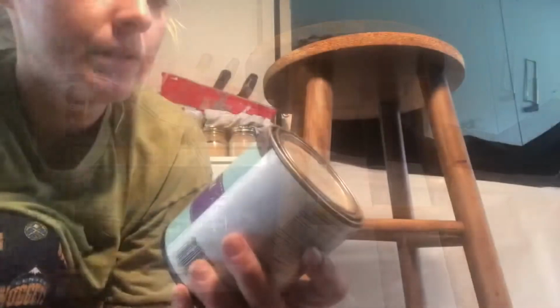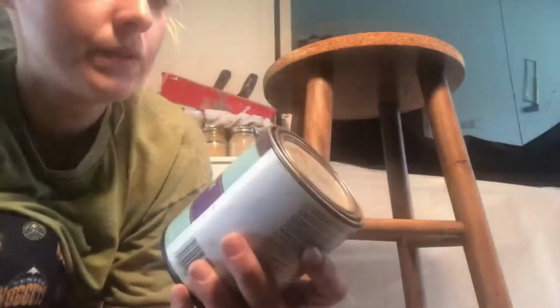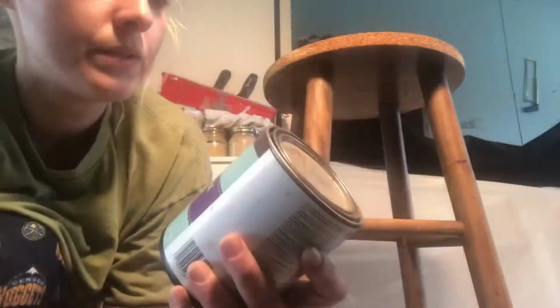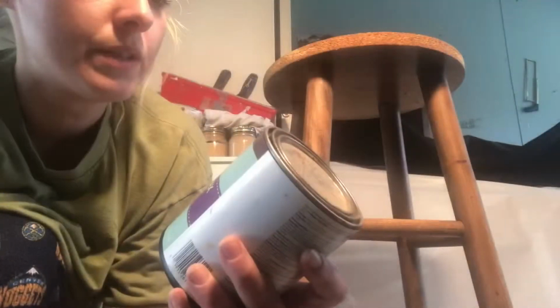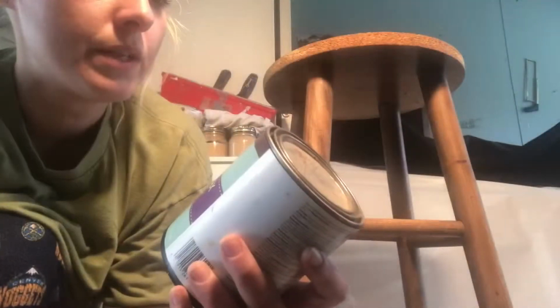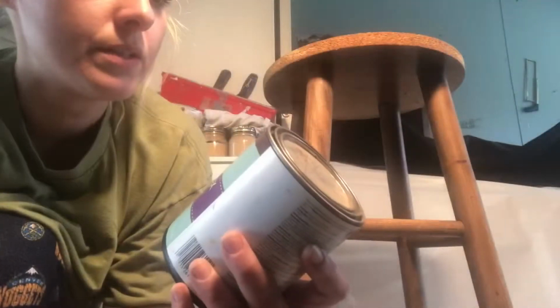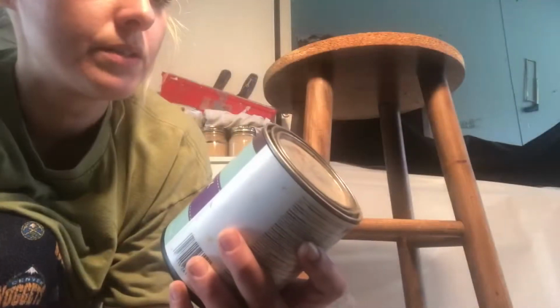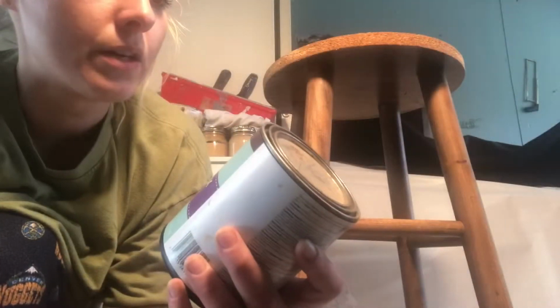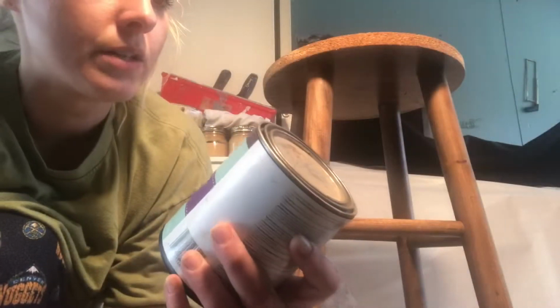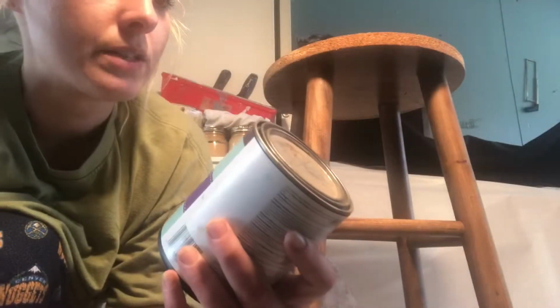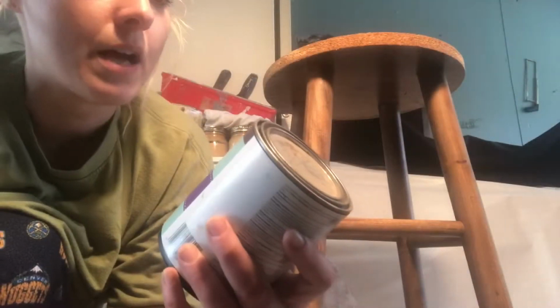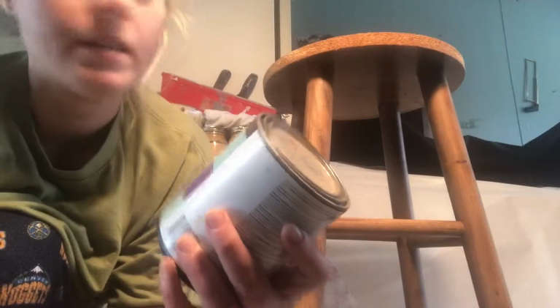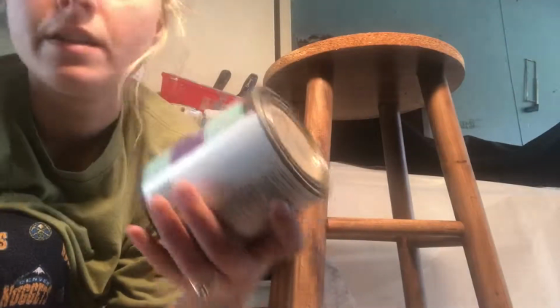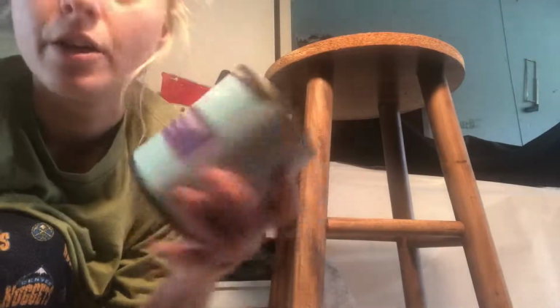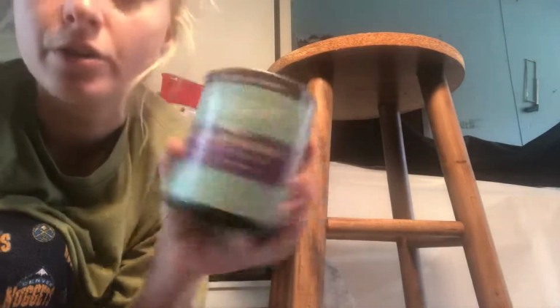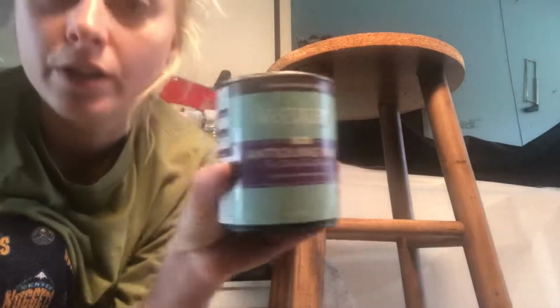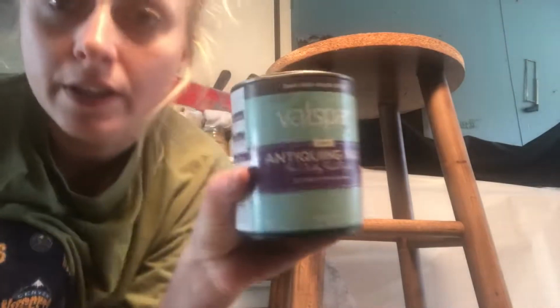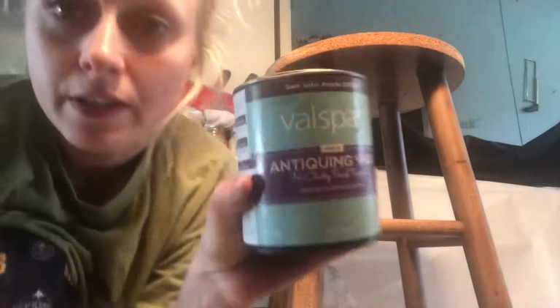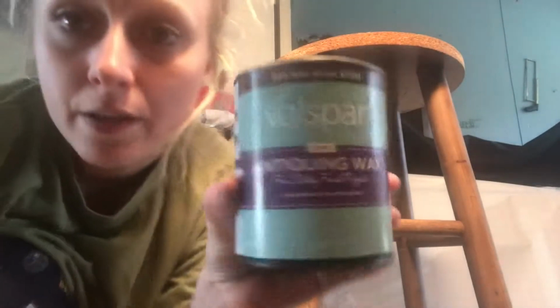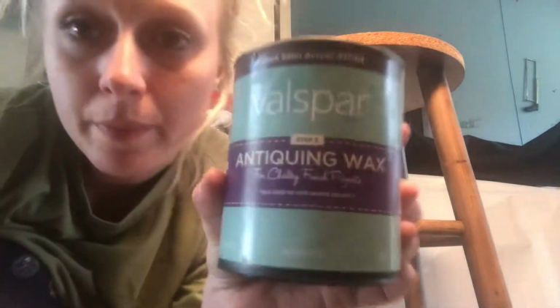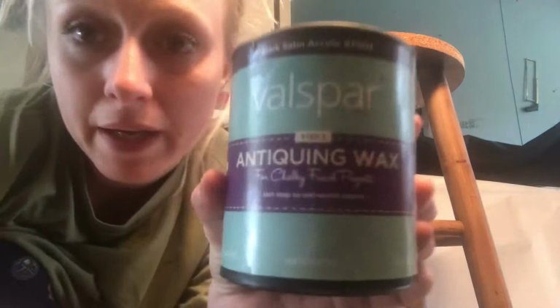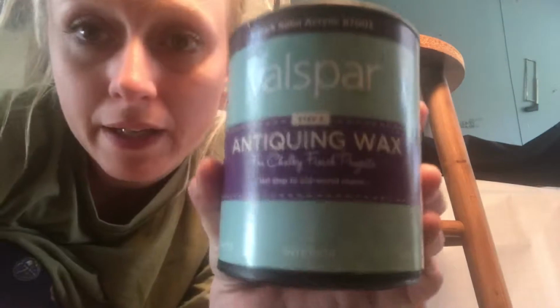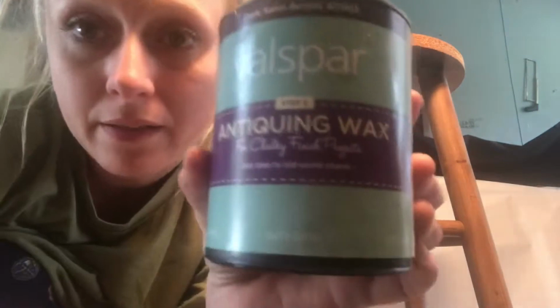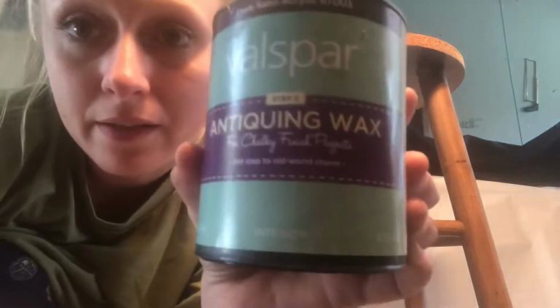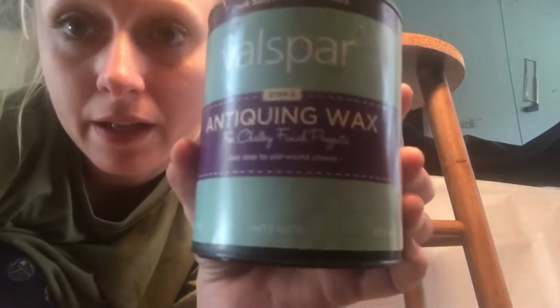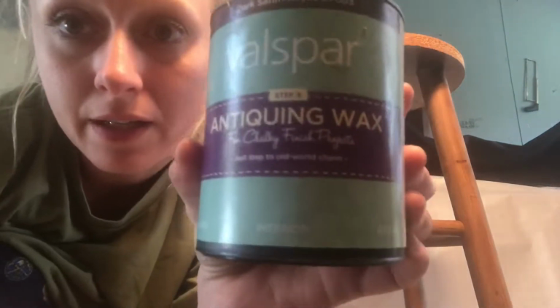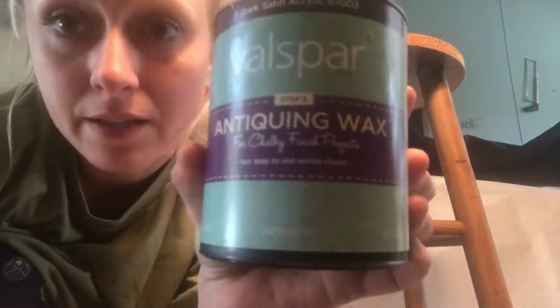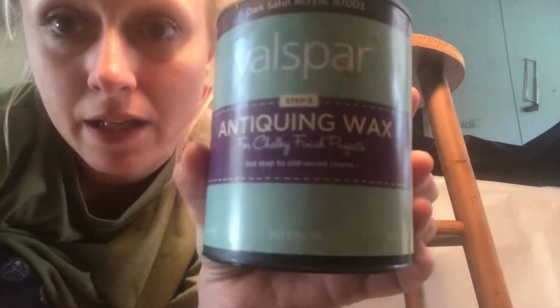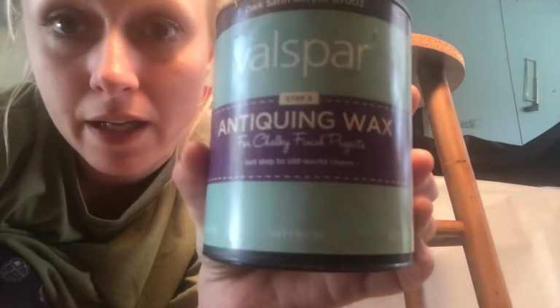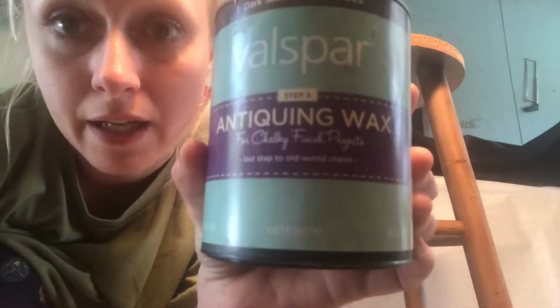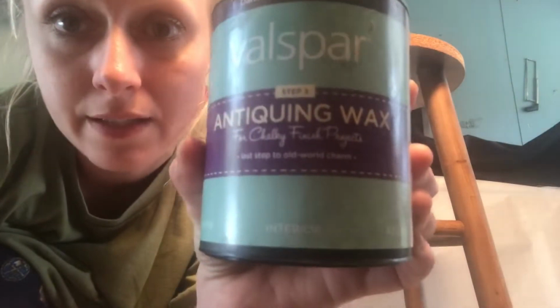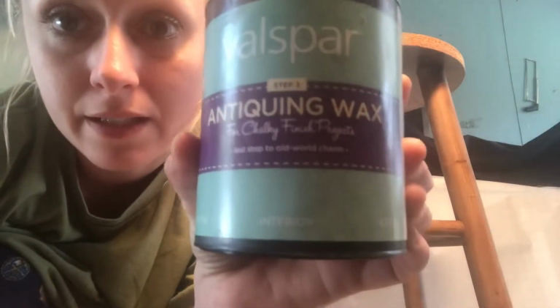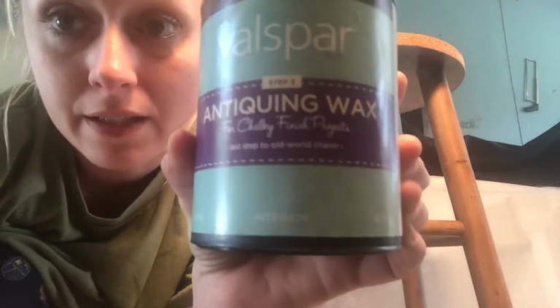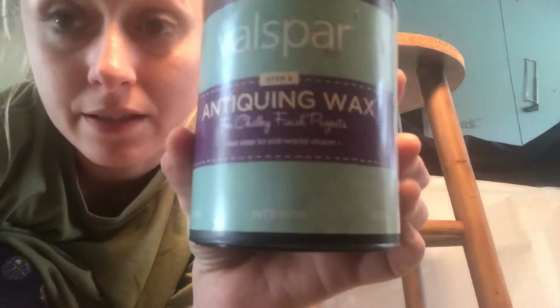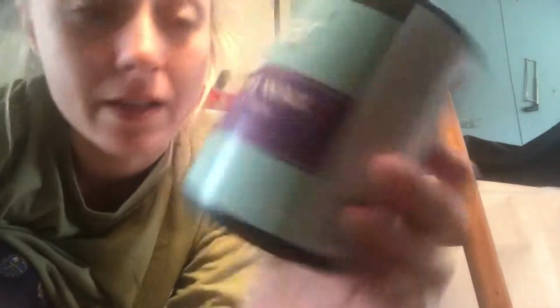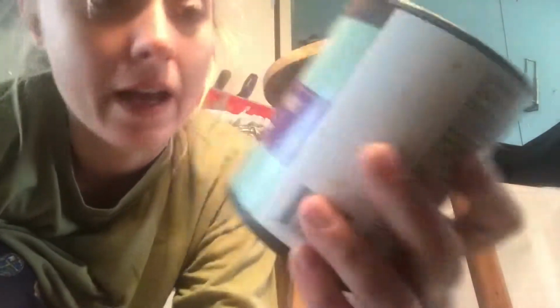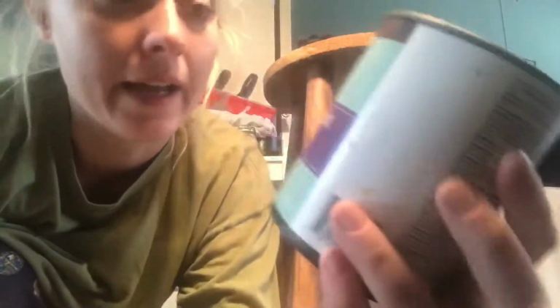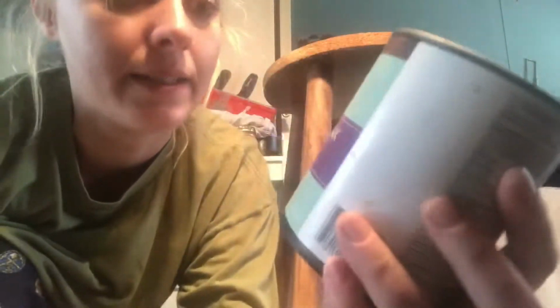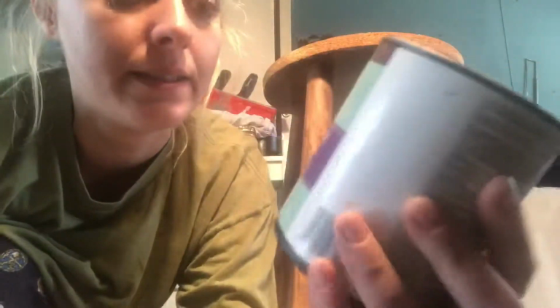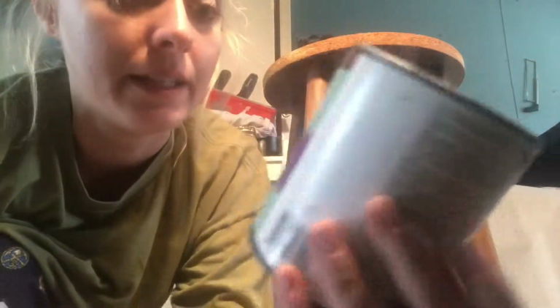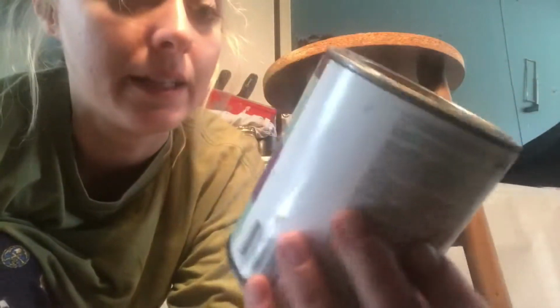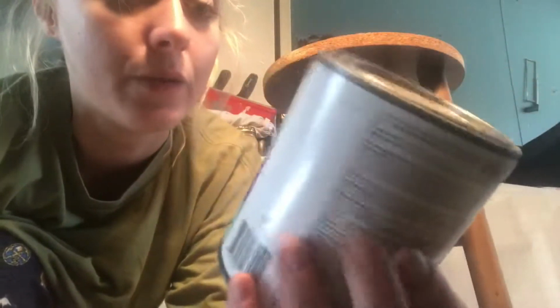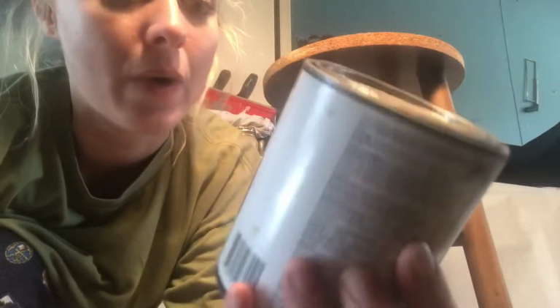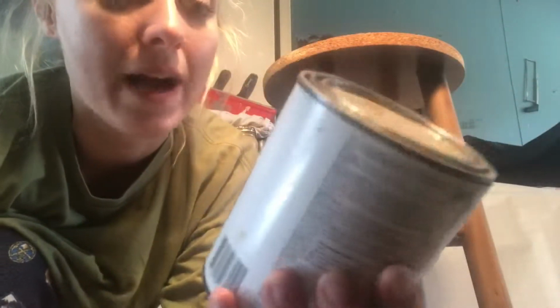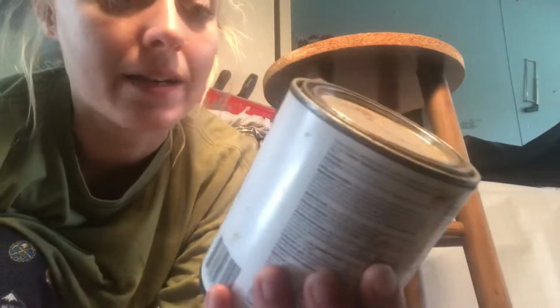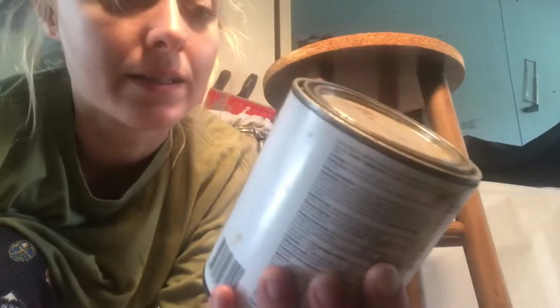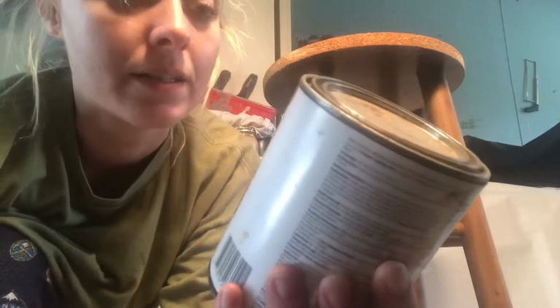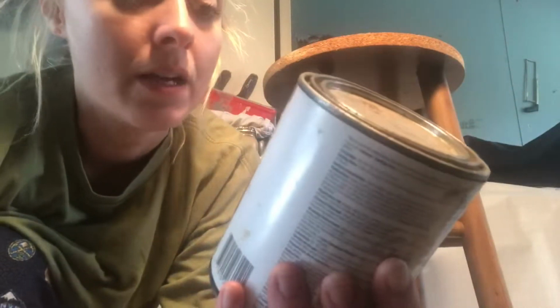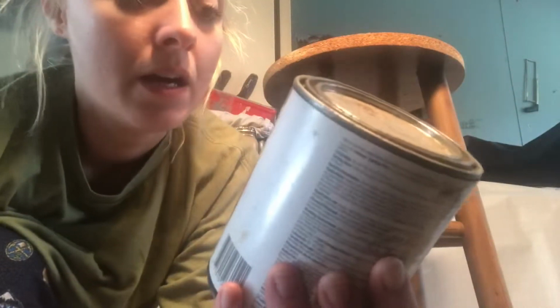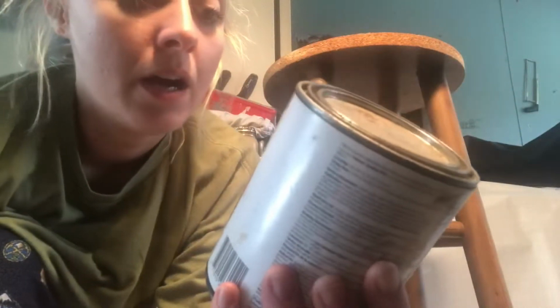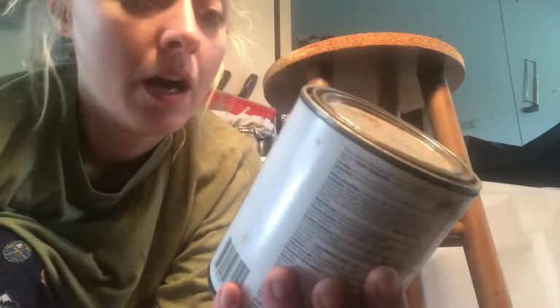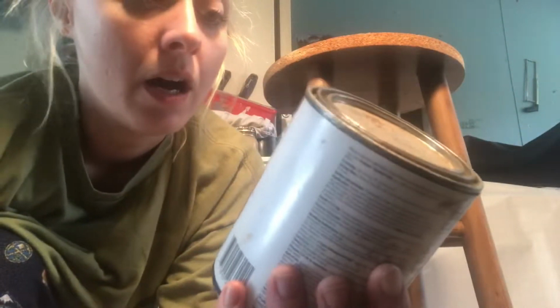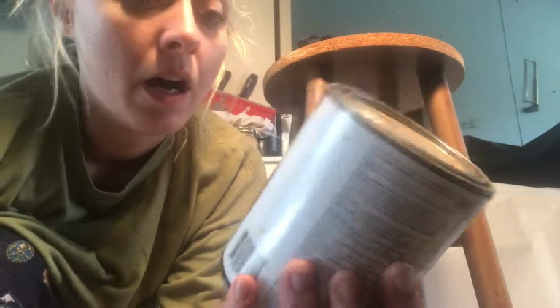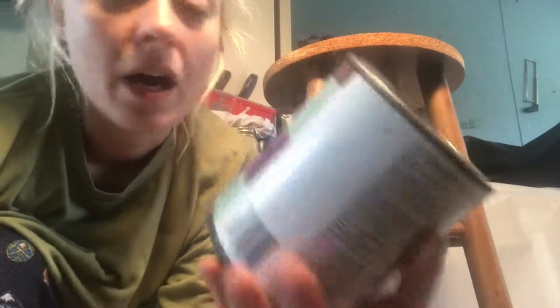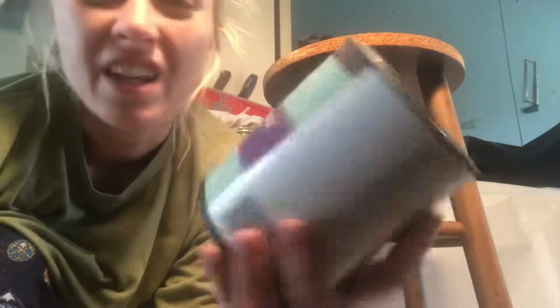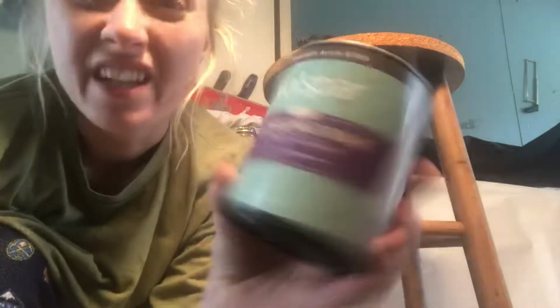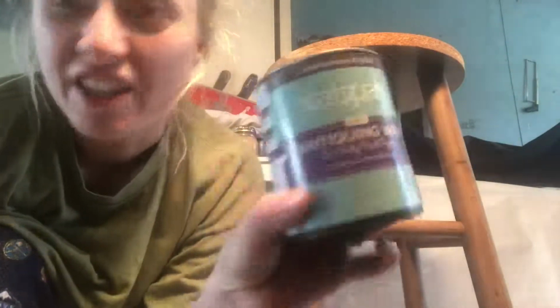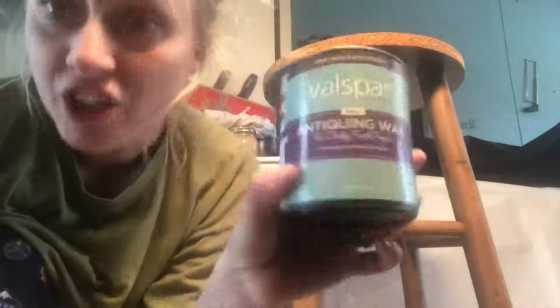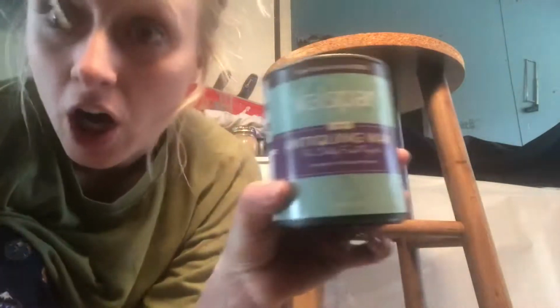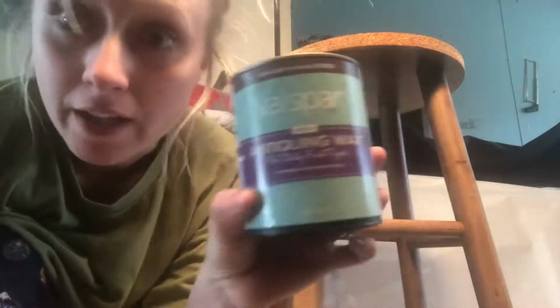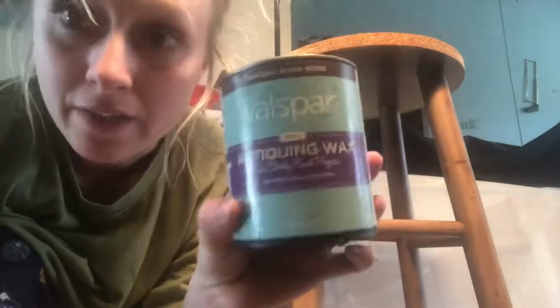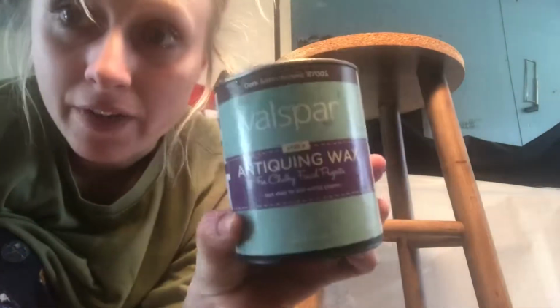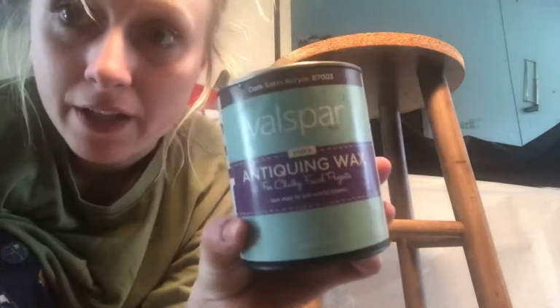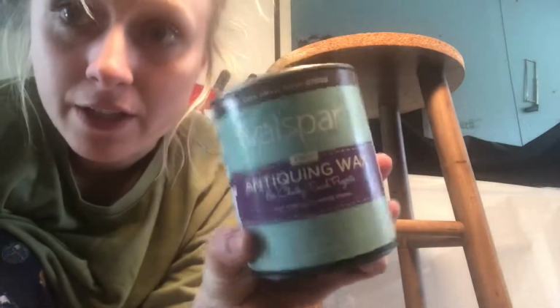This is a satin acrylic paint and it's like antique wax, and it's like a choppy finish.